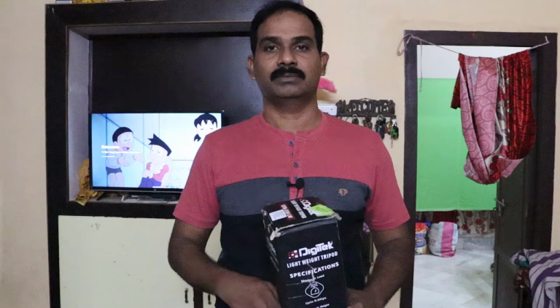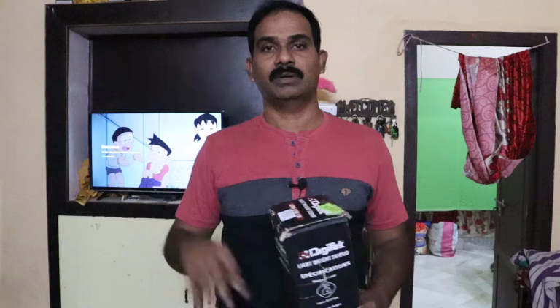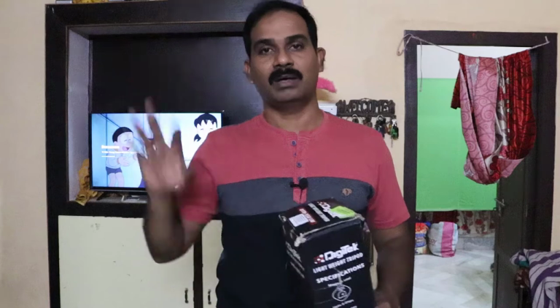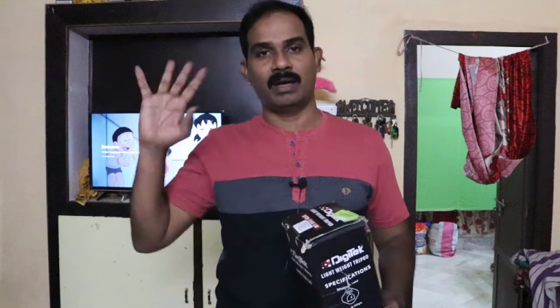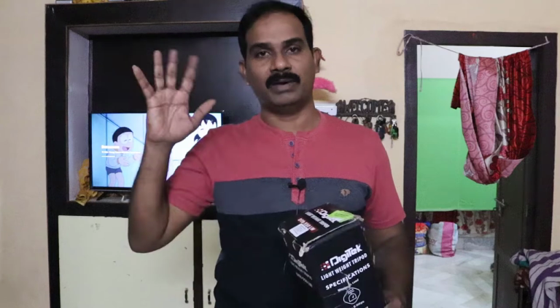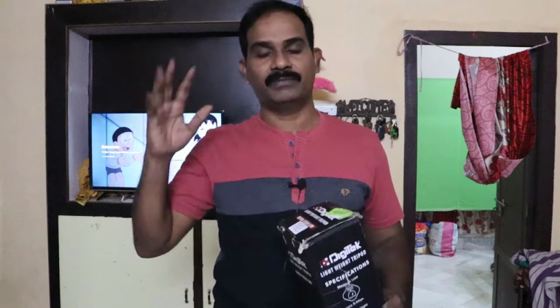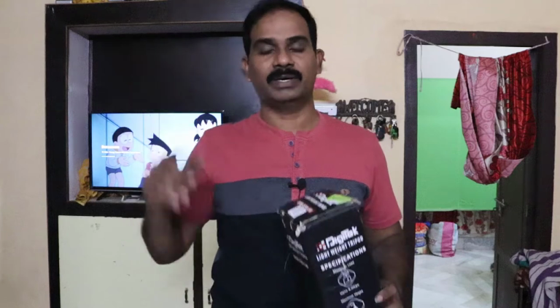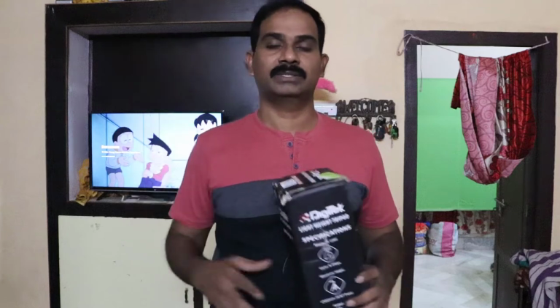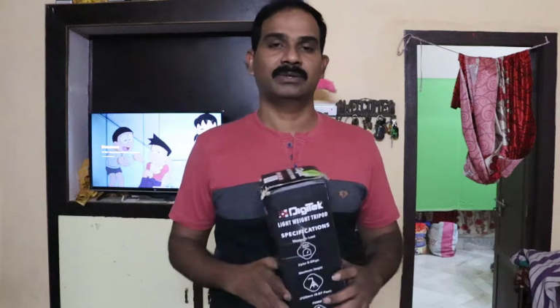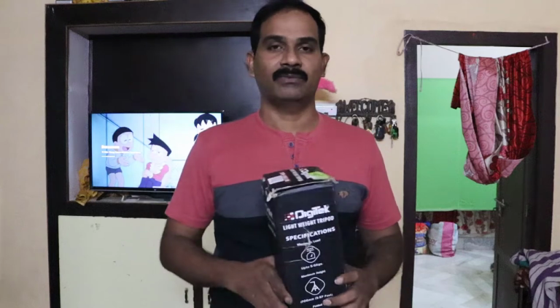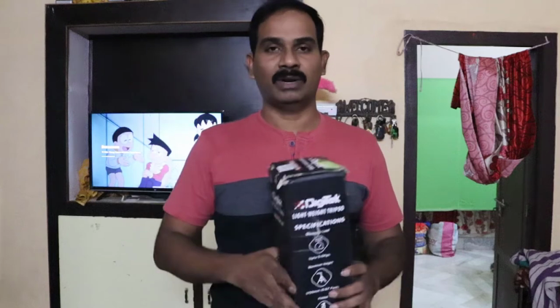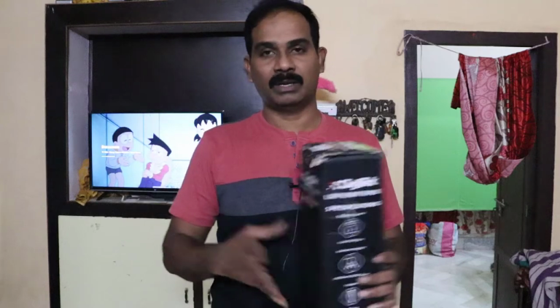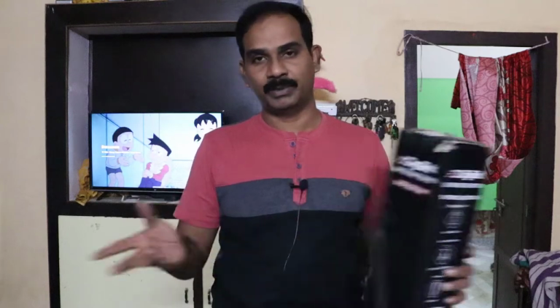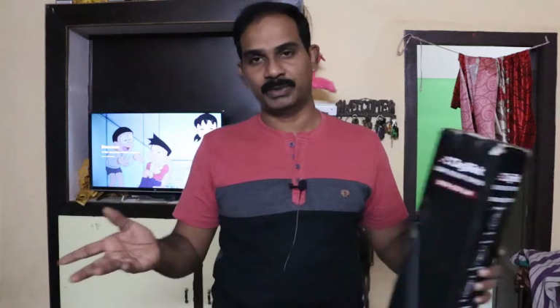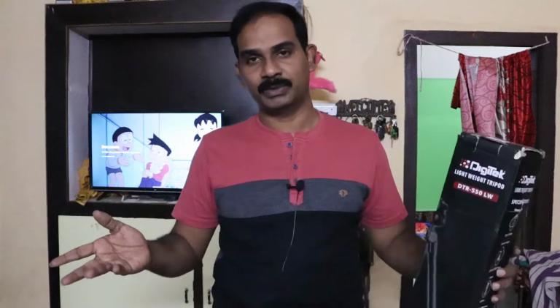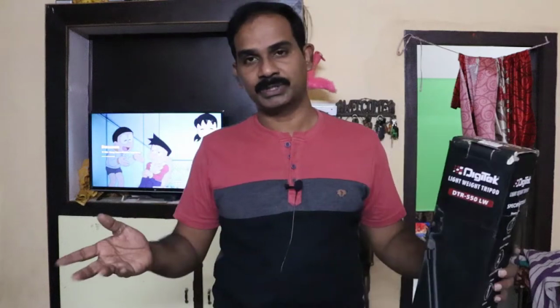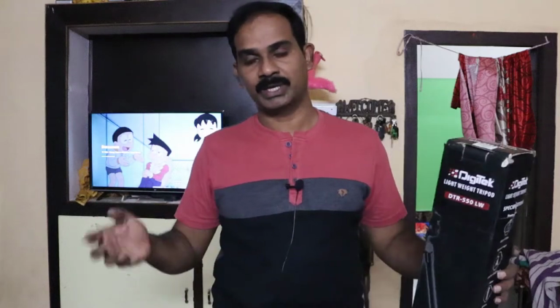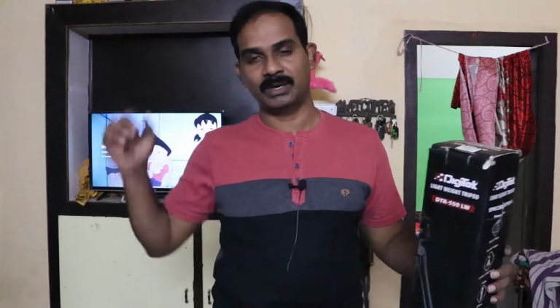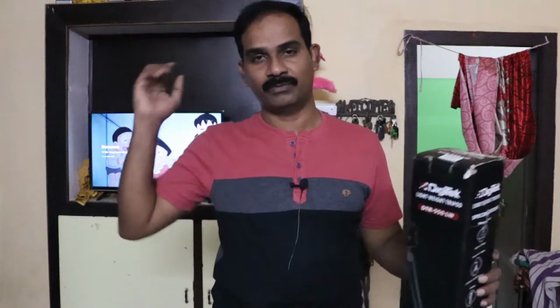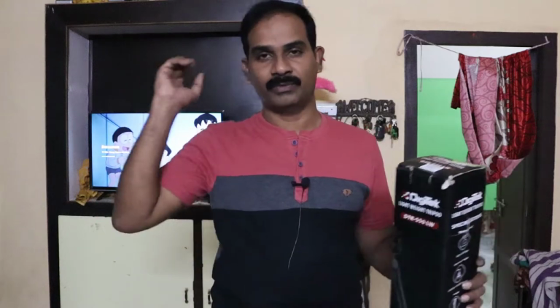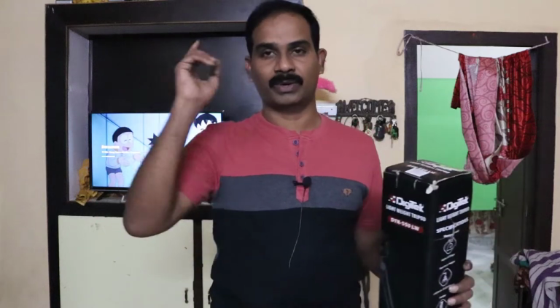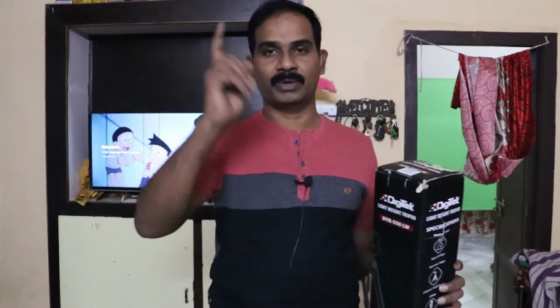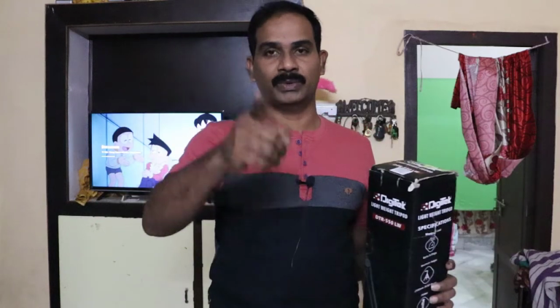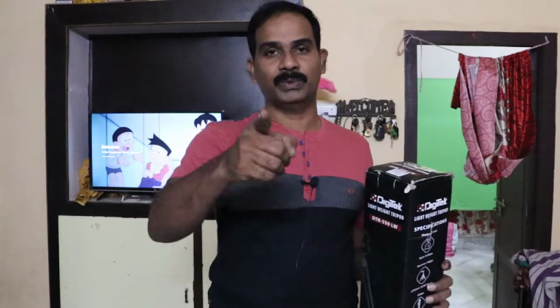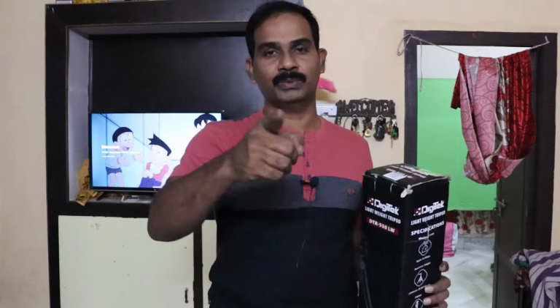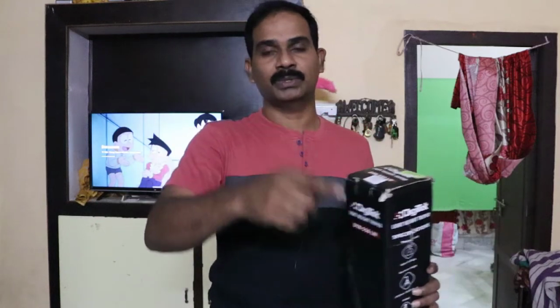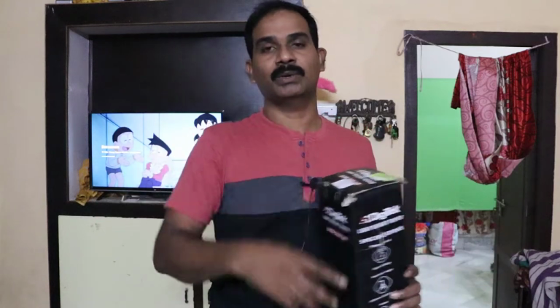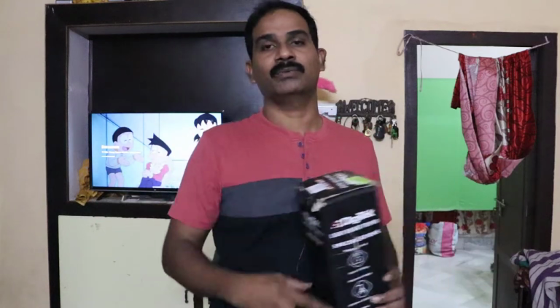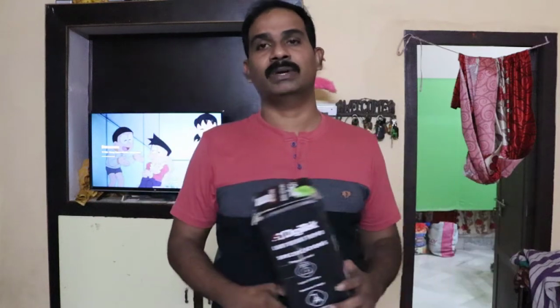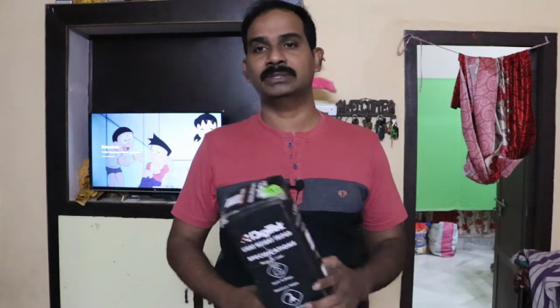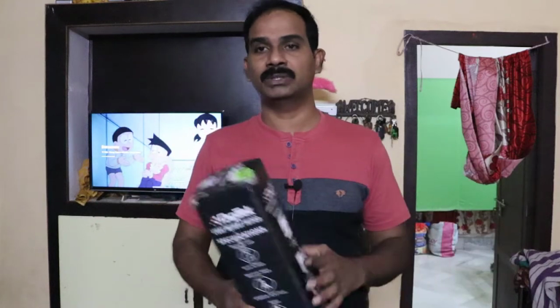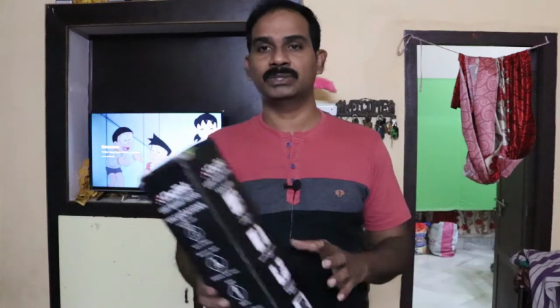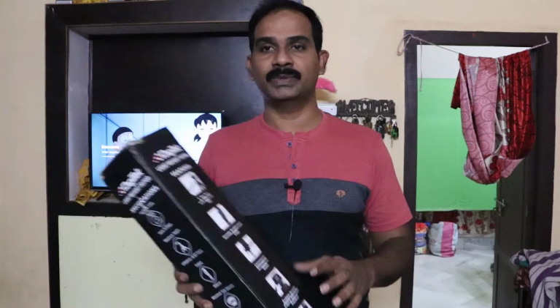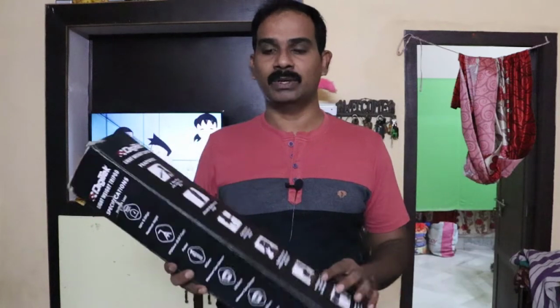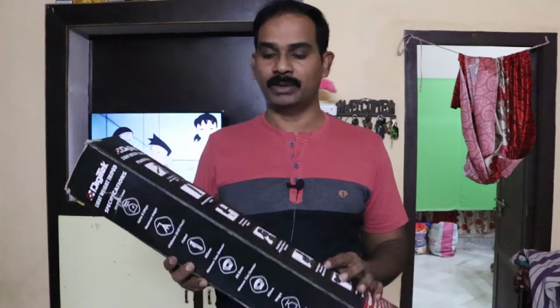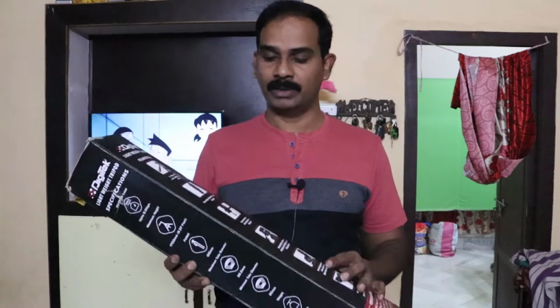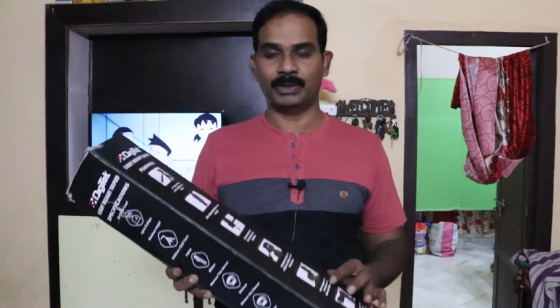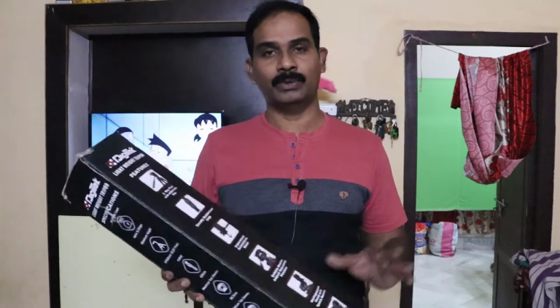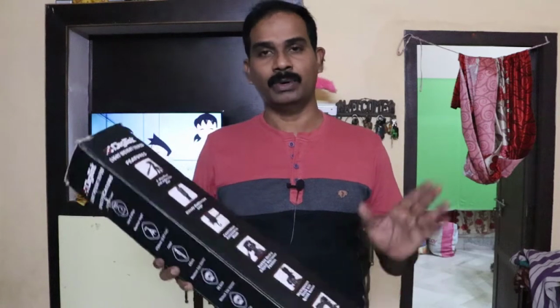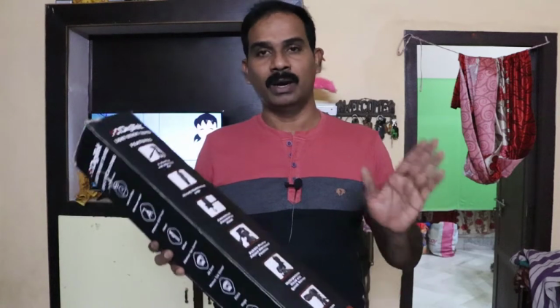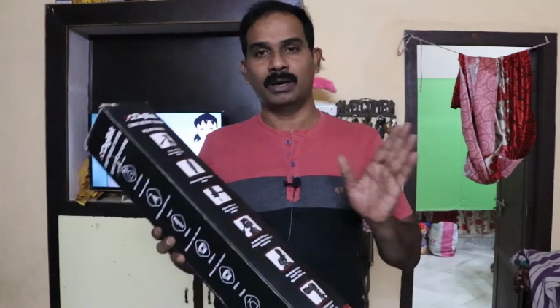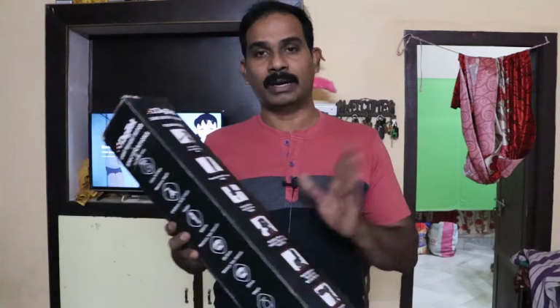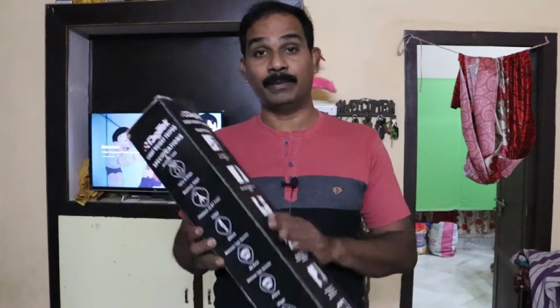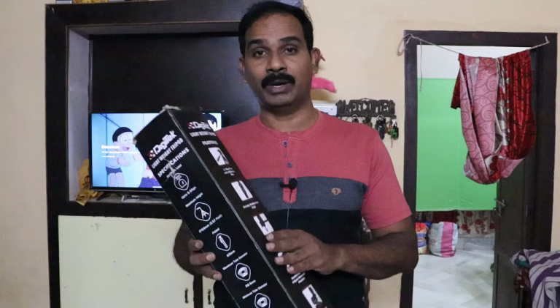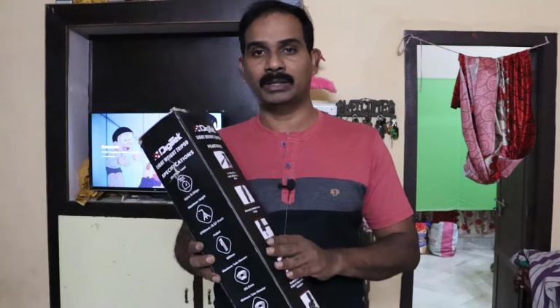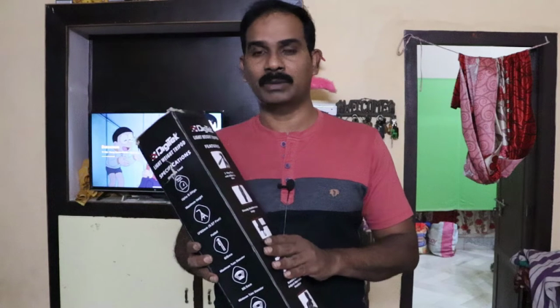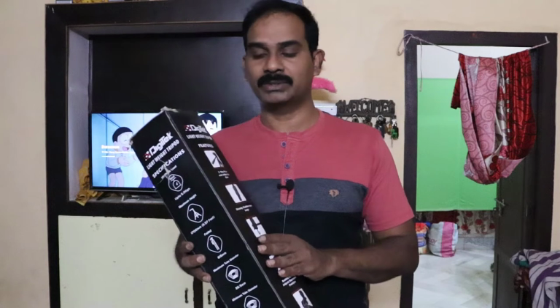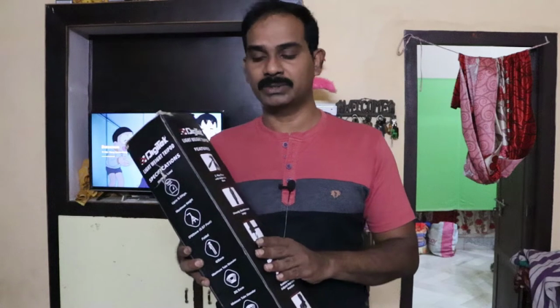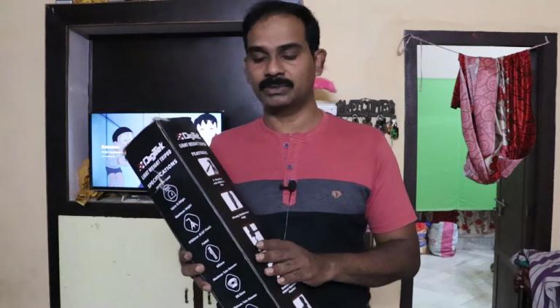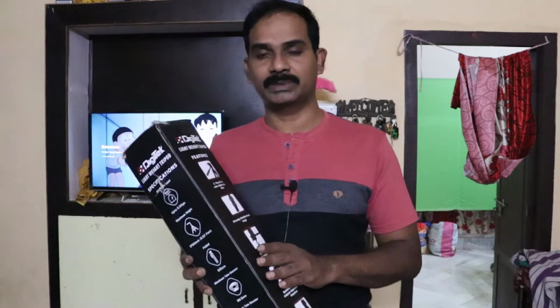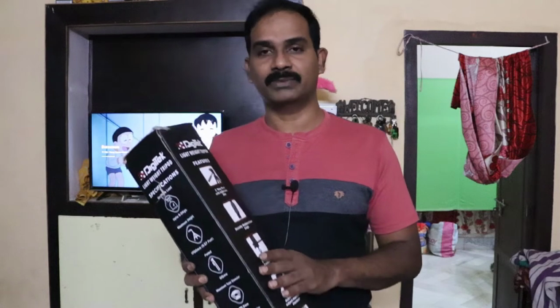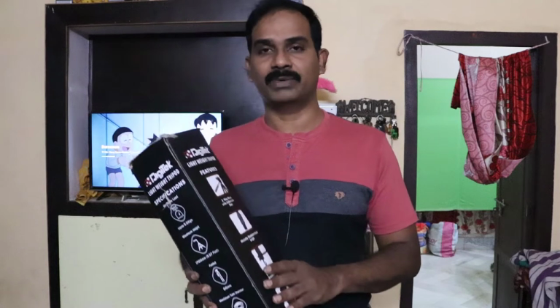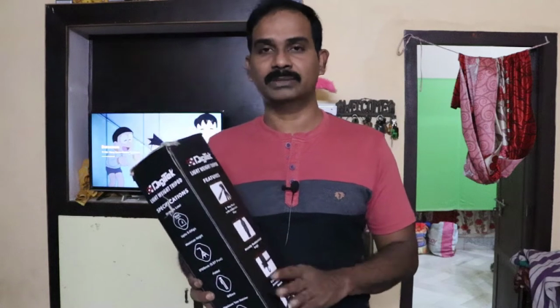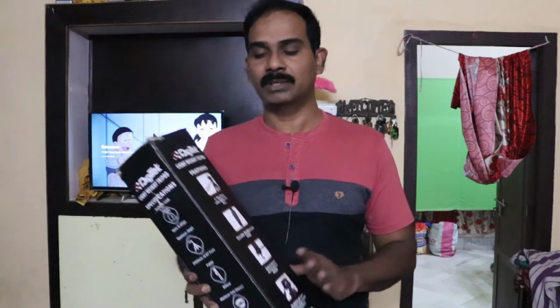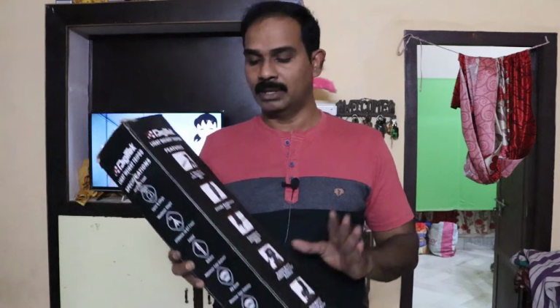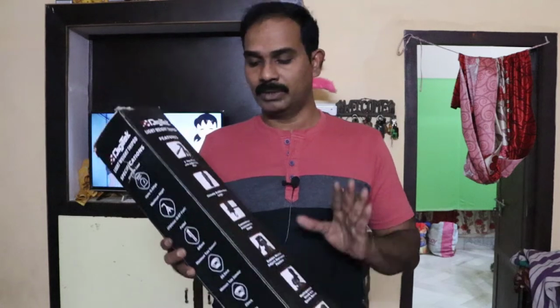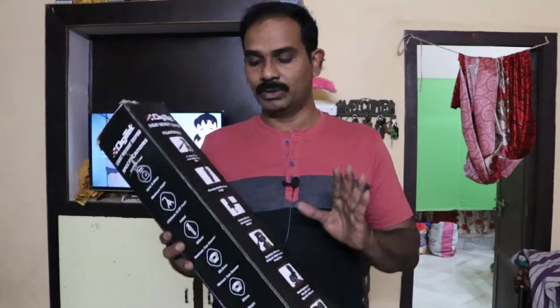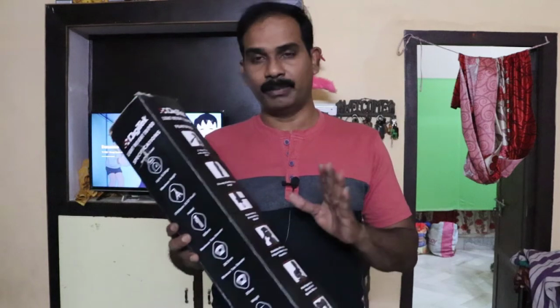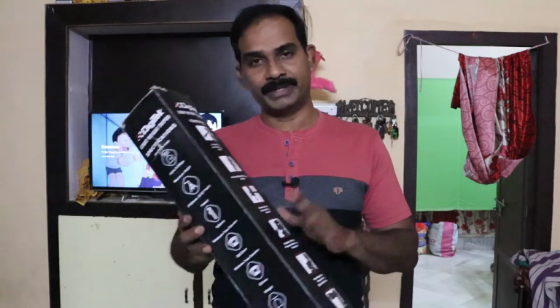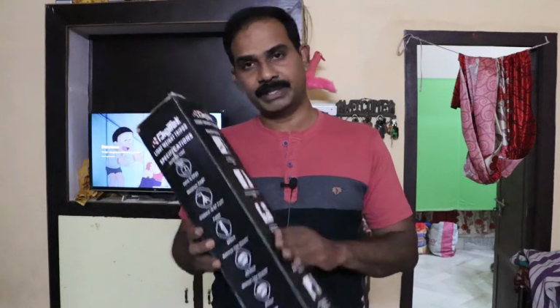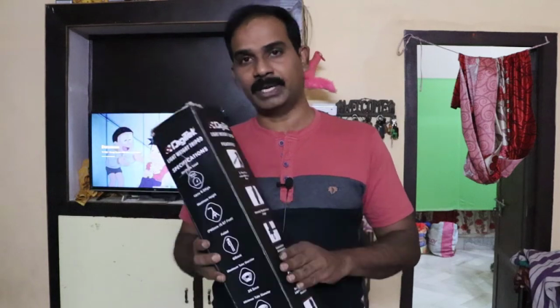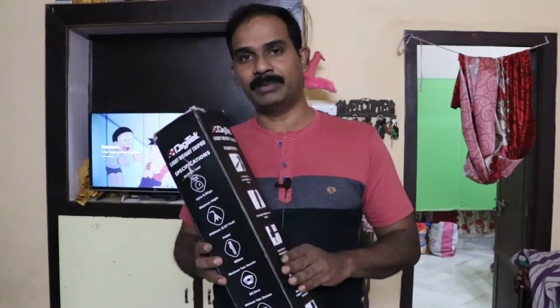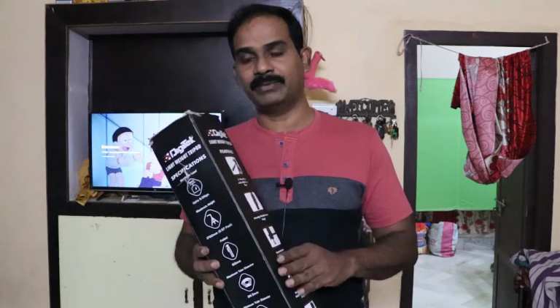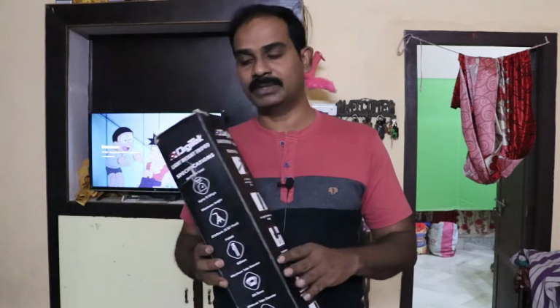Hi friends, welcome to your channel. Friends, in this video I will show you a tripod for your phone. This is the best tripod, friends.